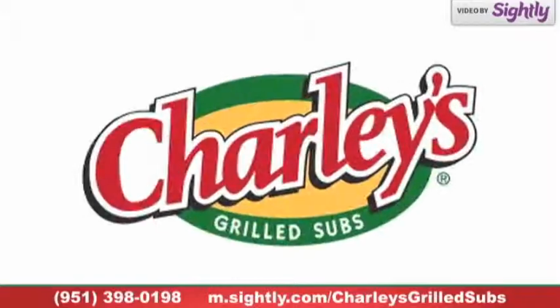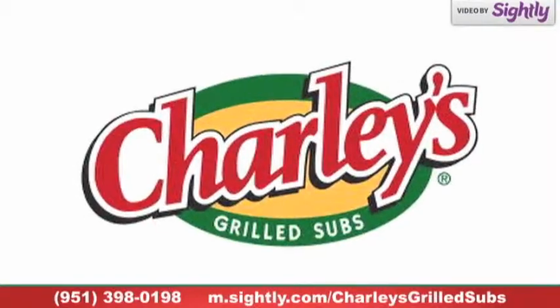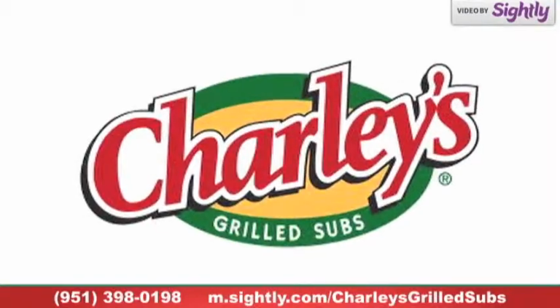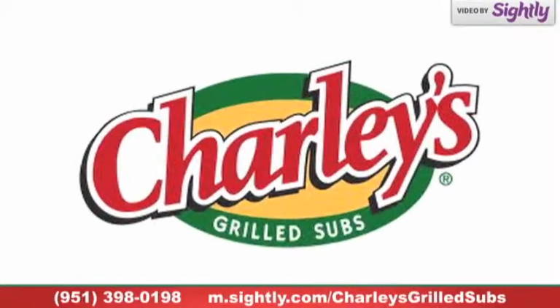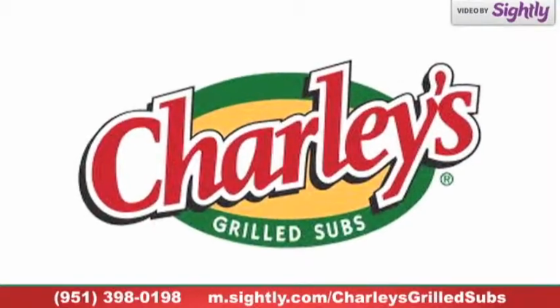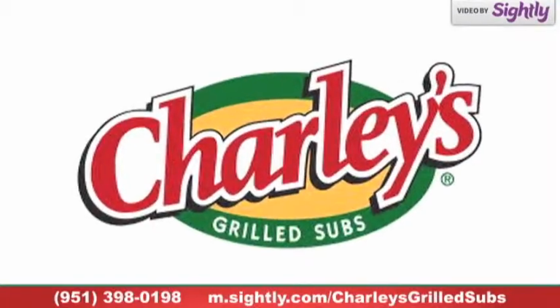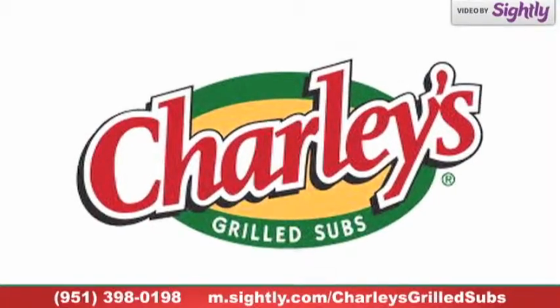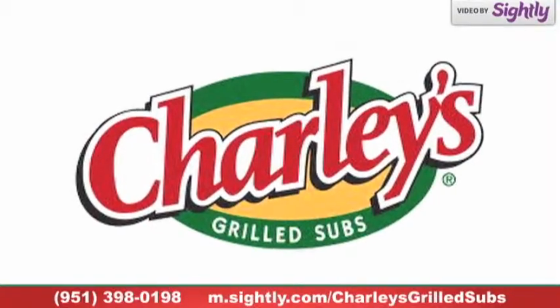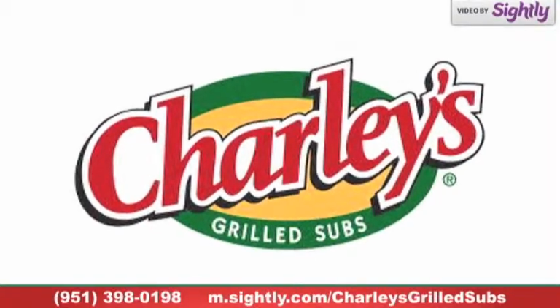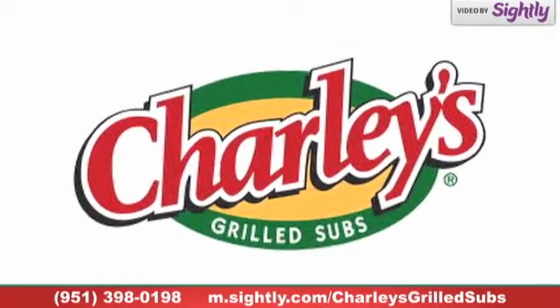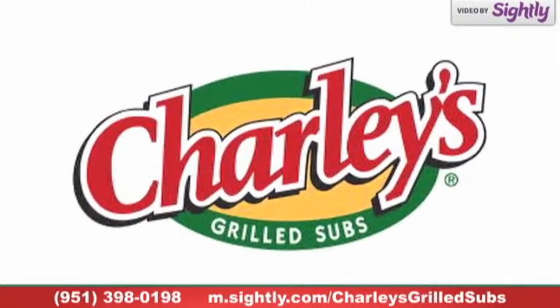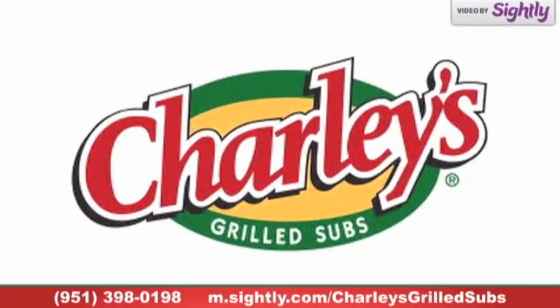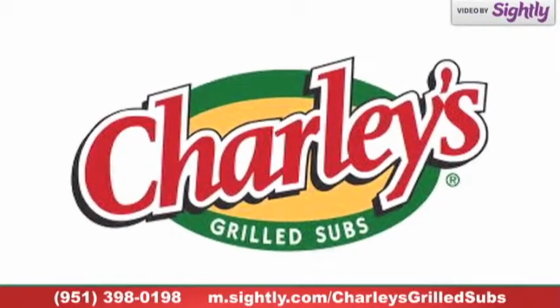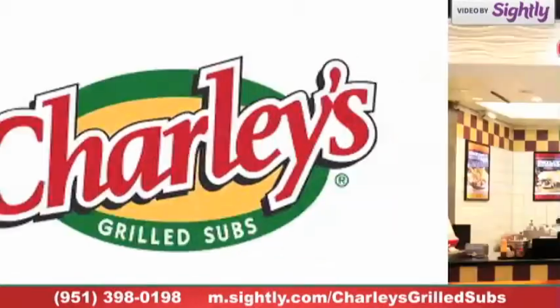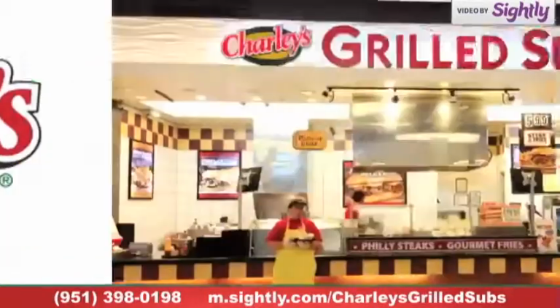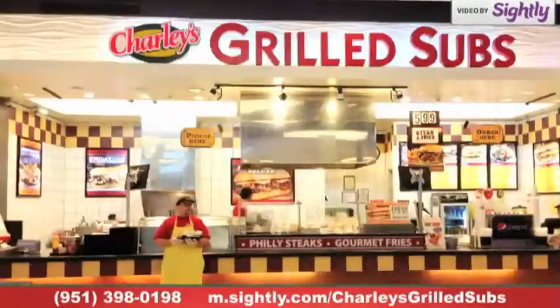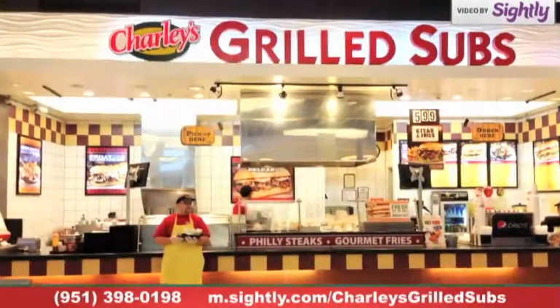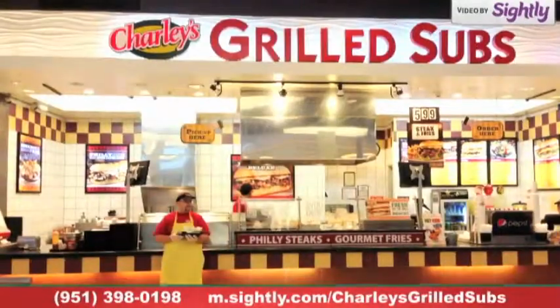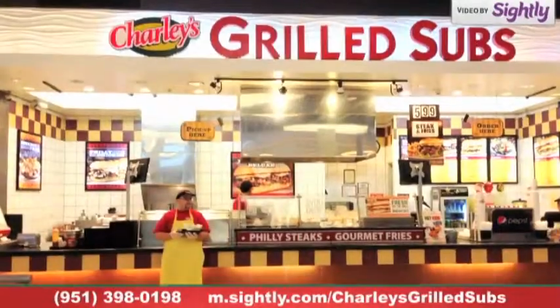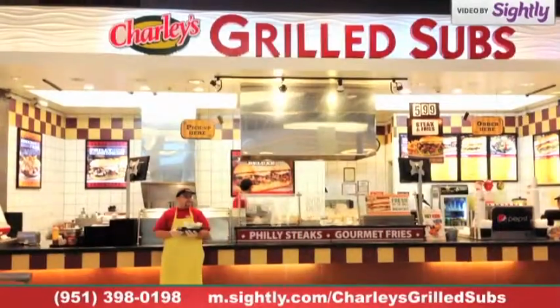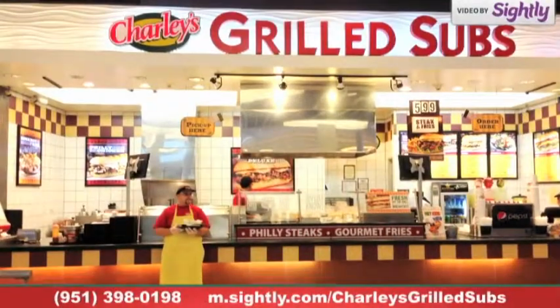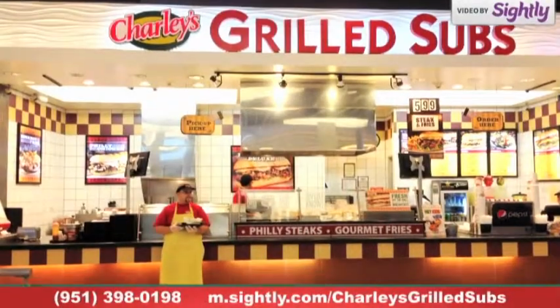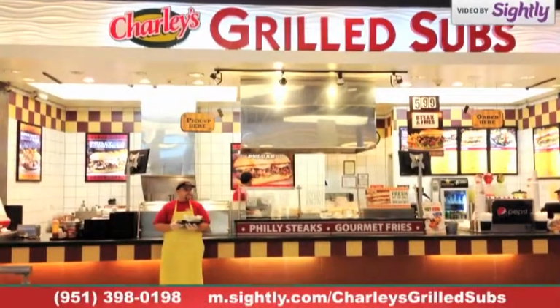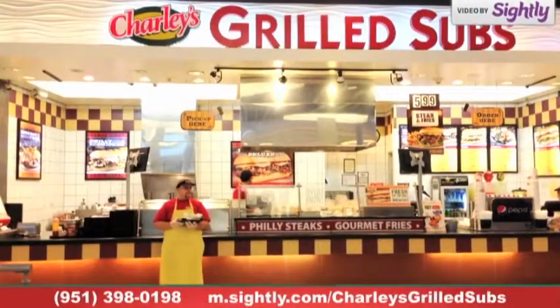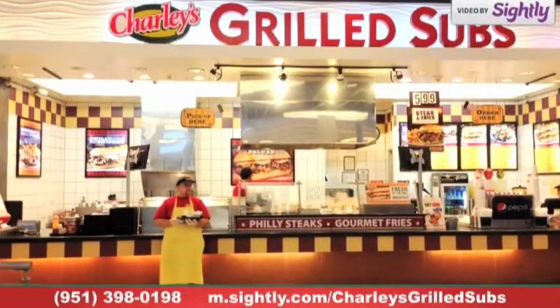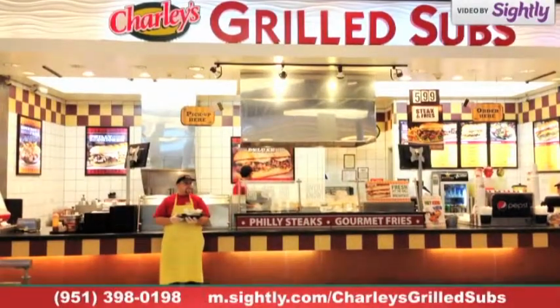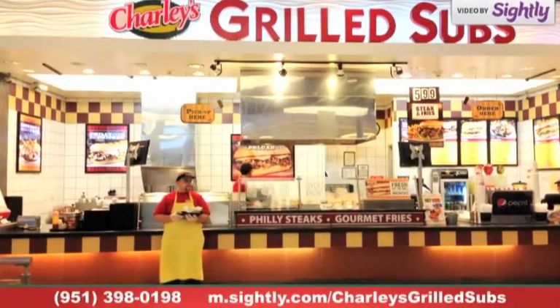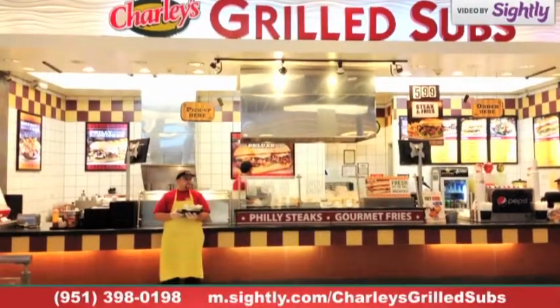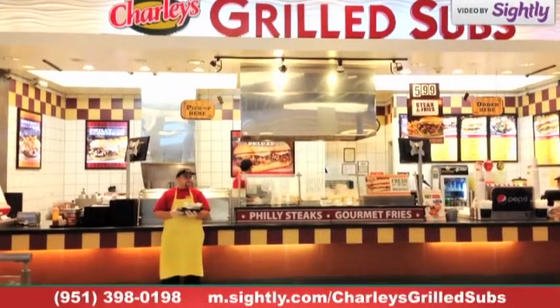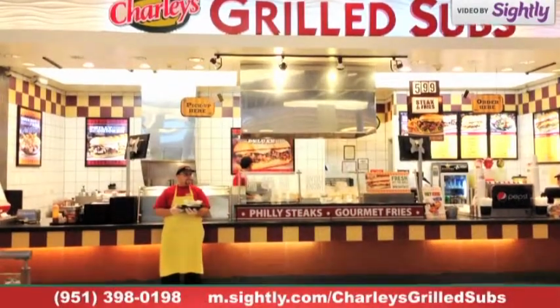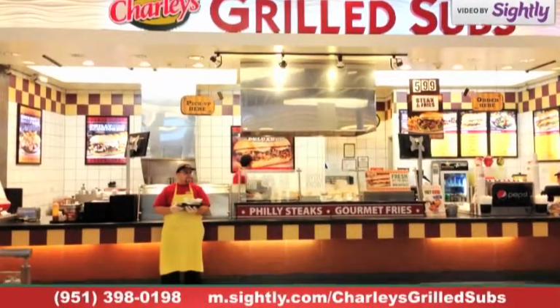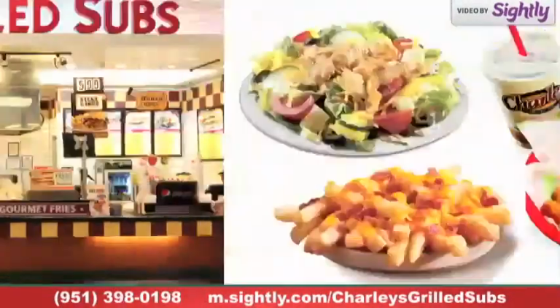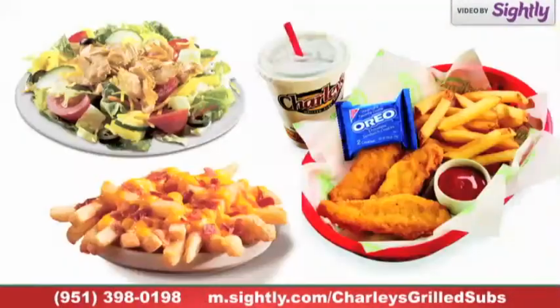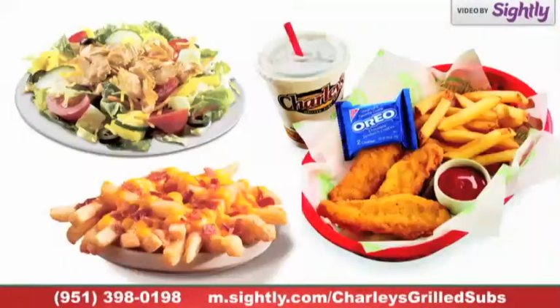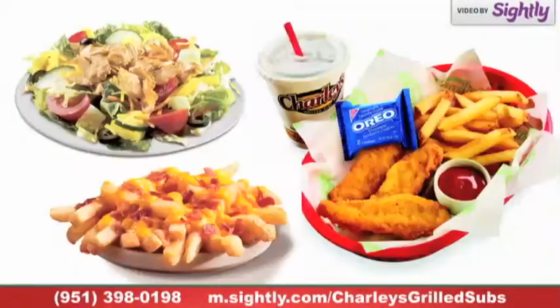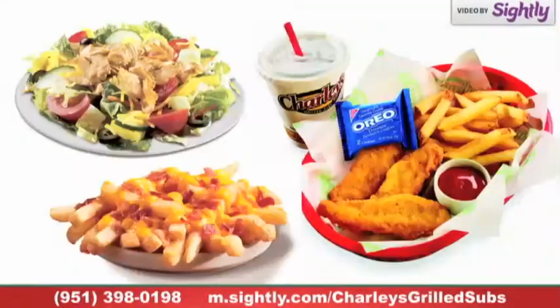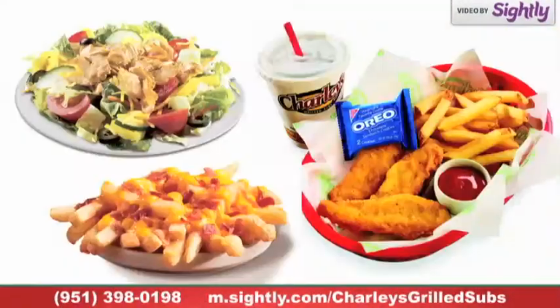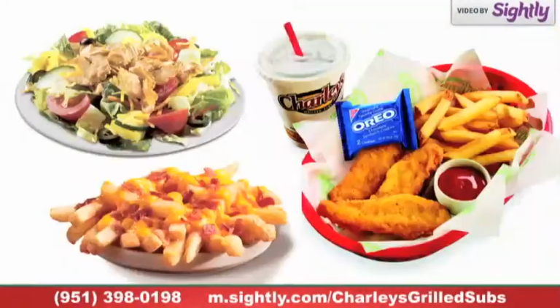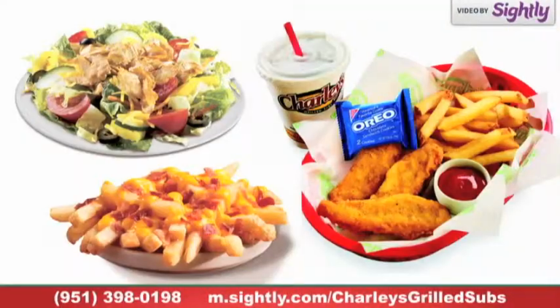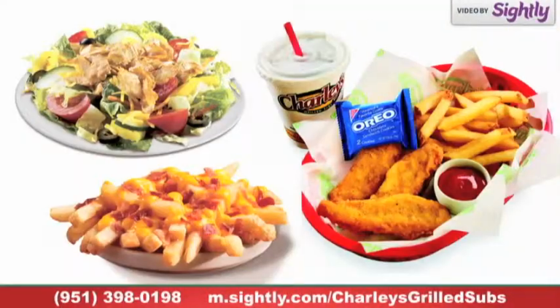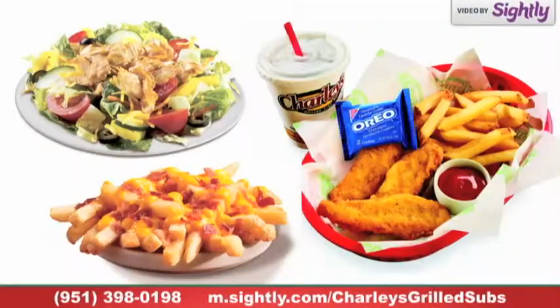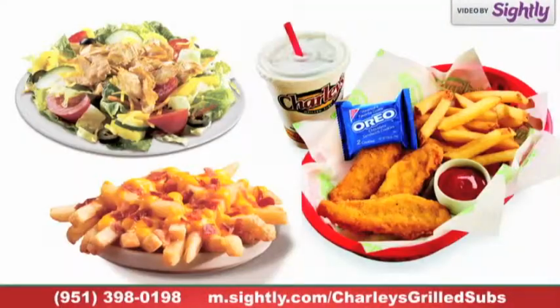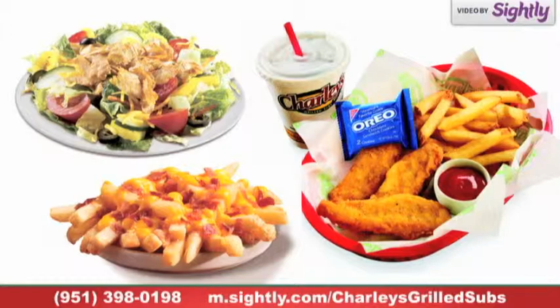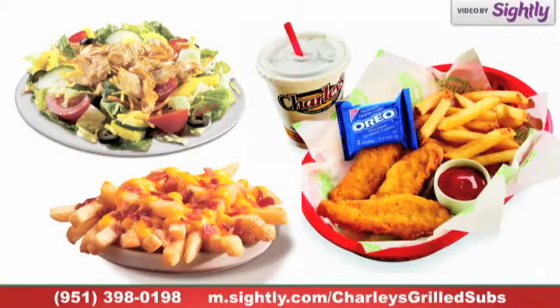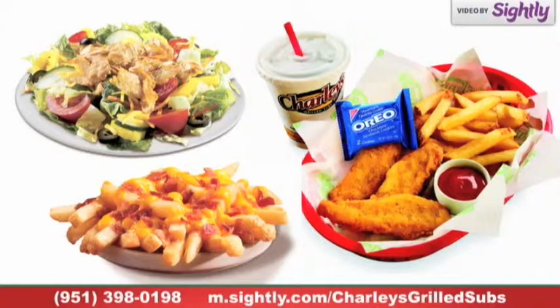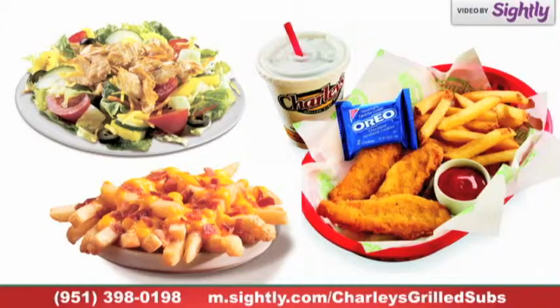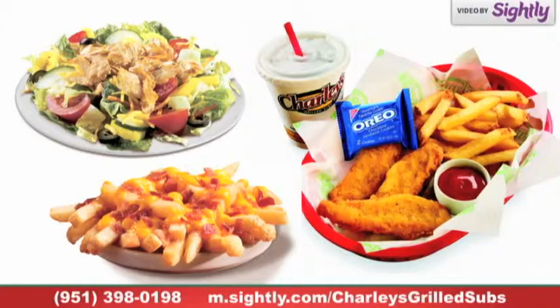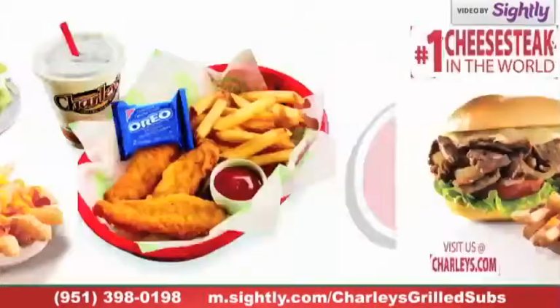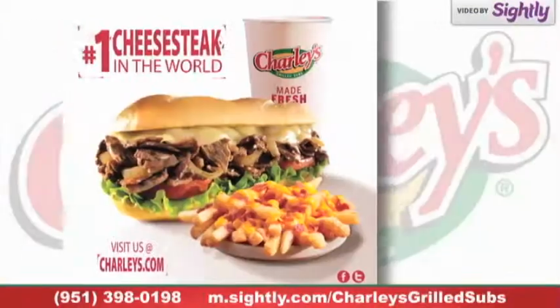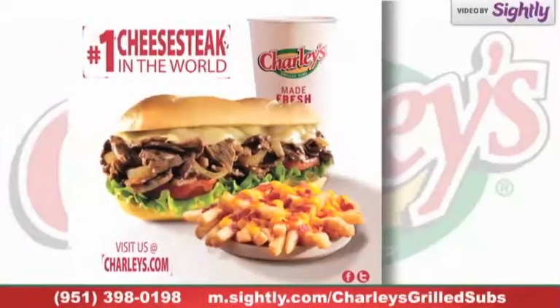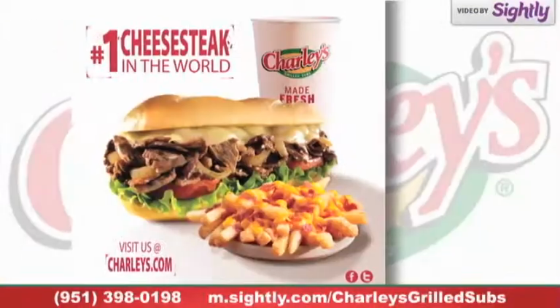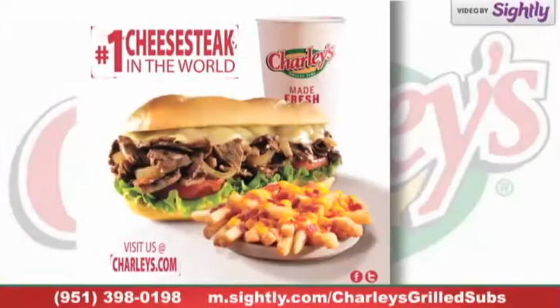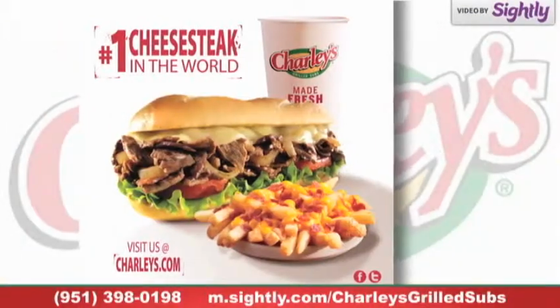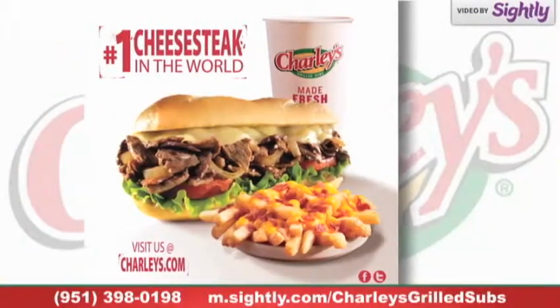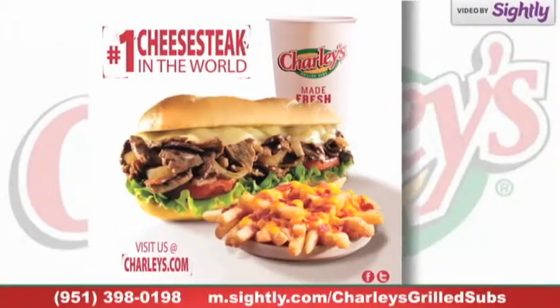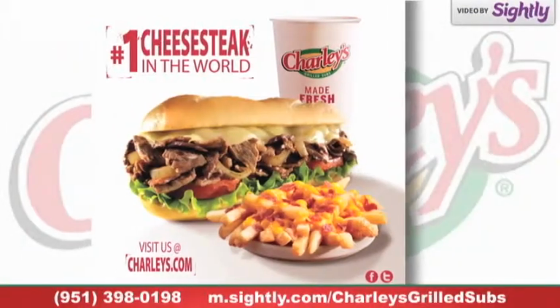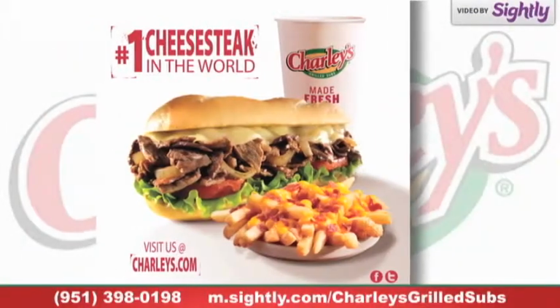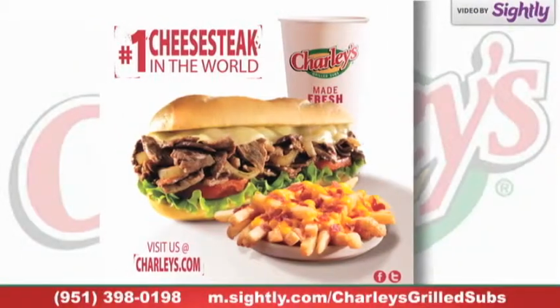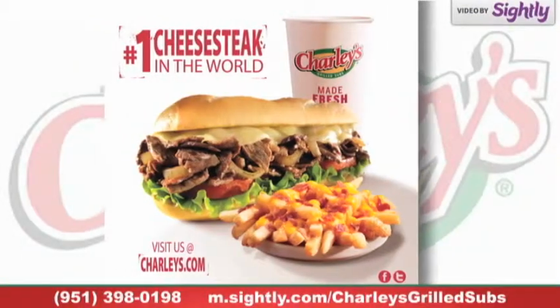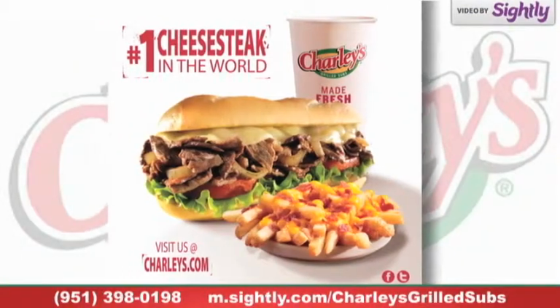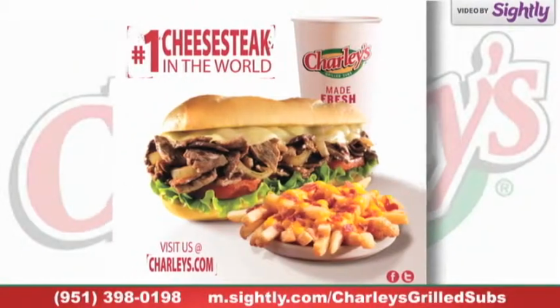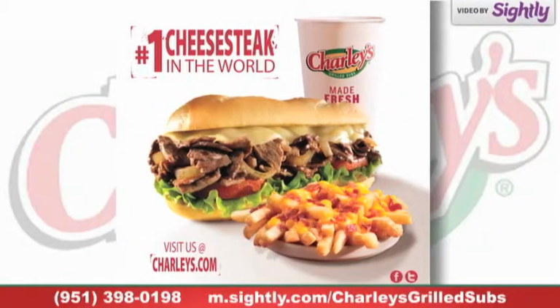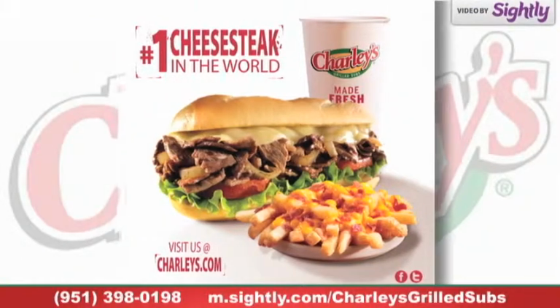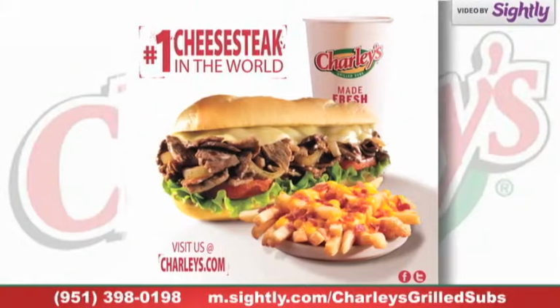We've been perfecting our craft for over 25 years, so trust us. We know a thing or two about giving you the best Philly steaks on the planet.